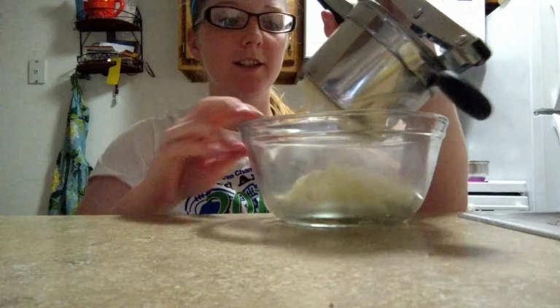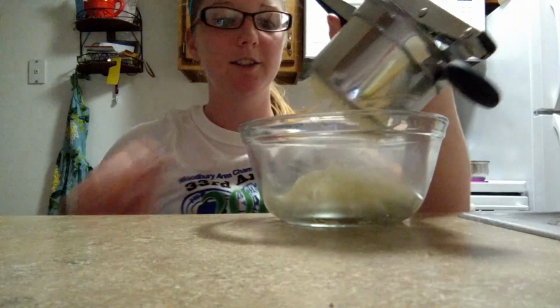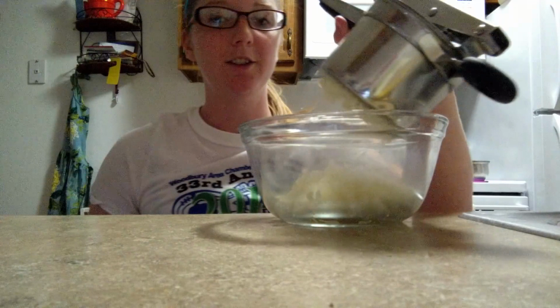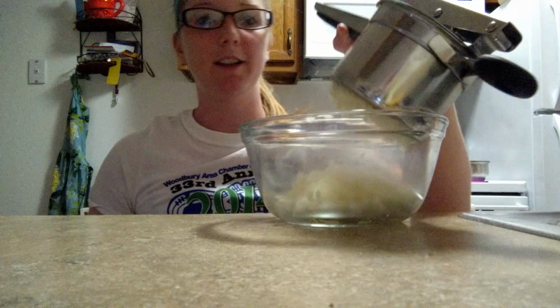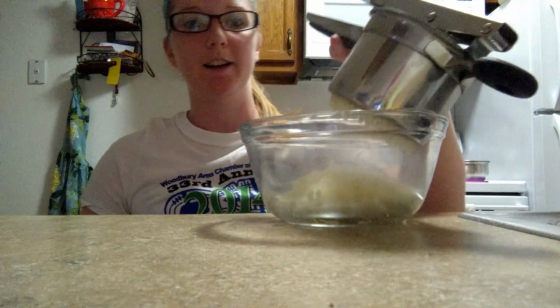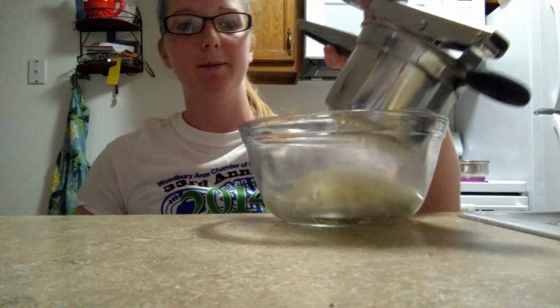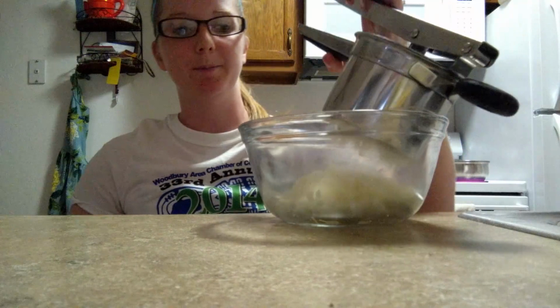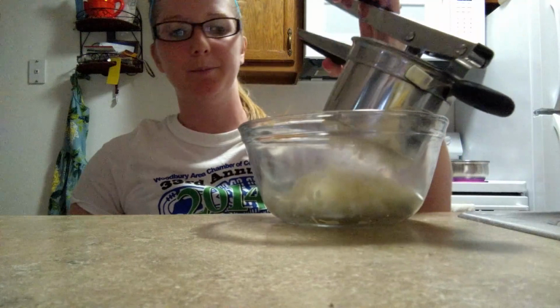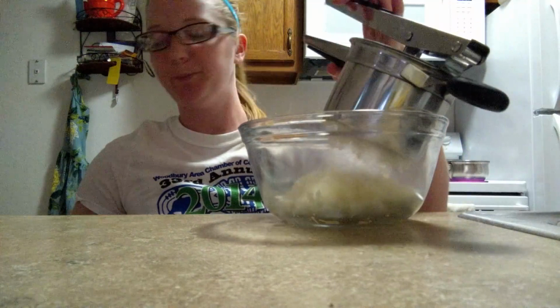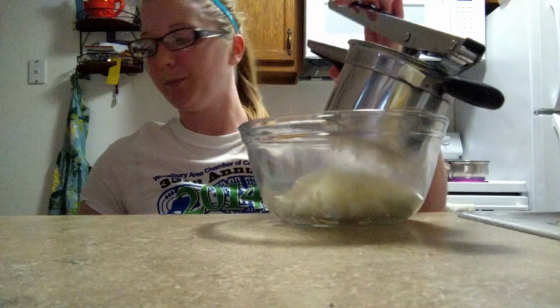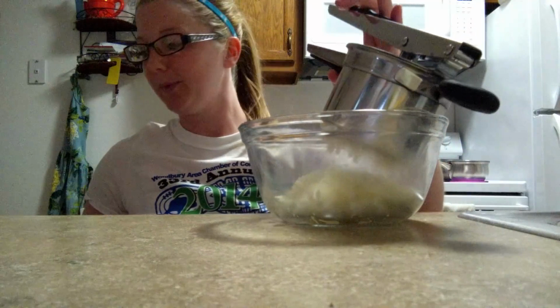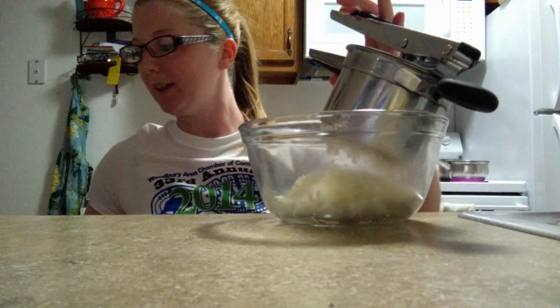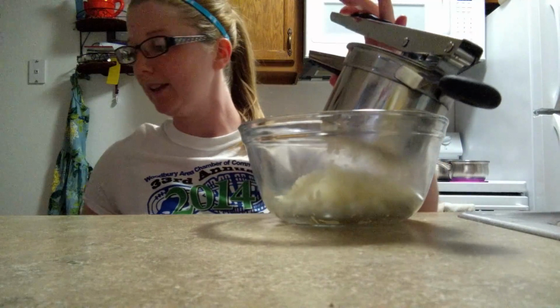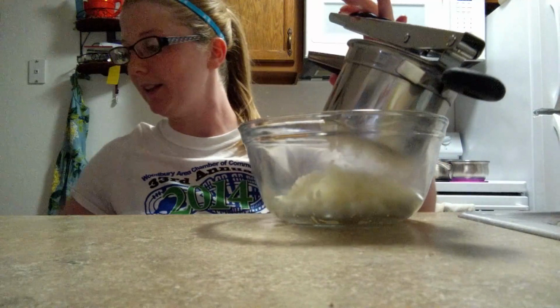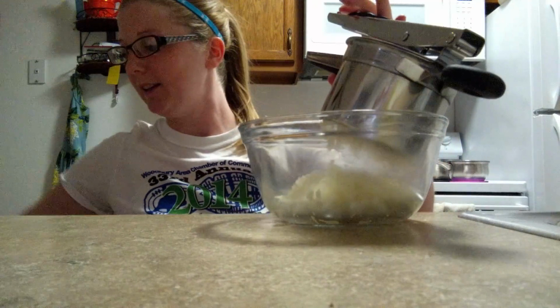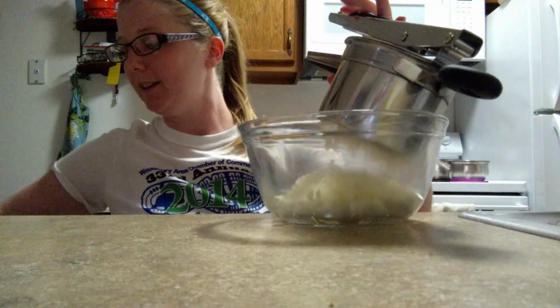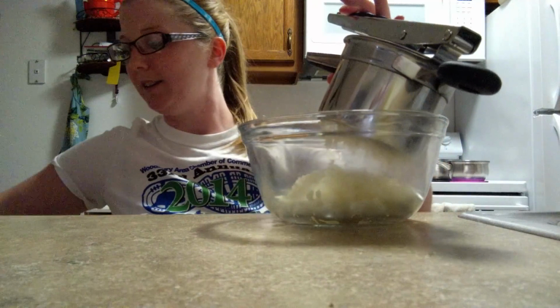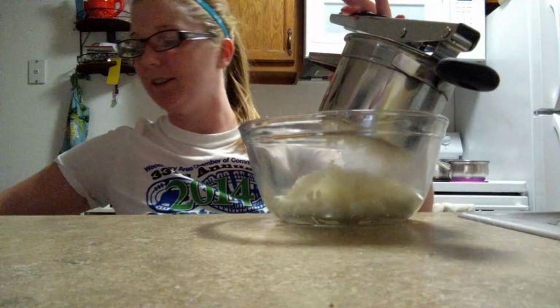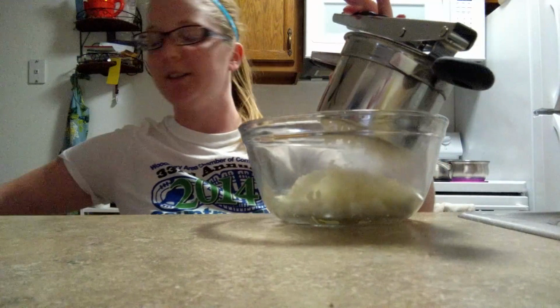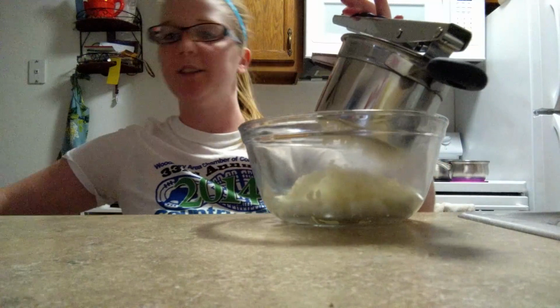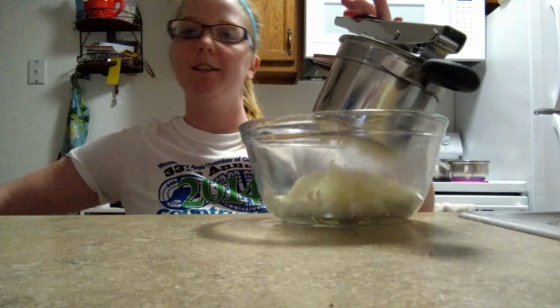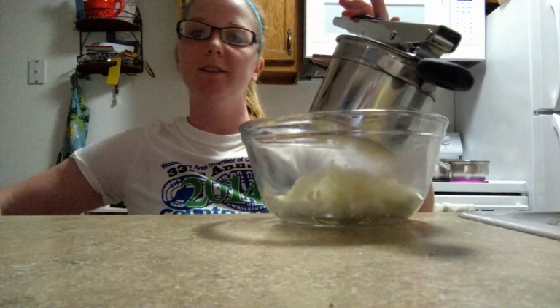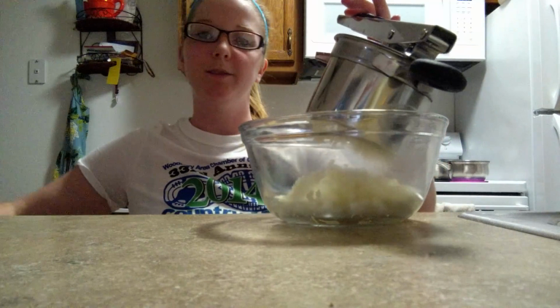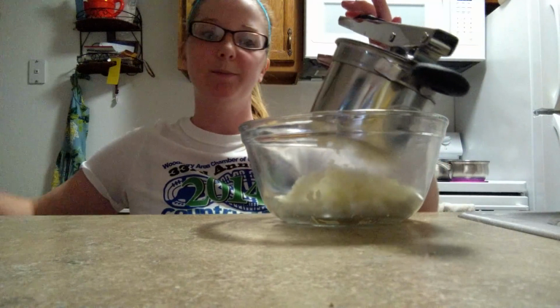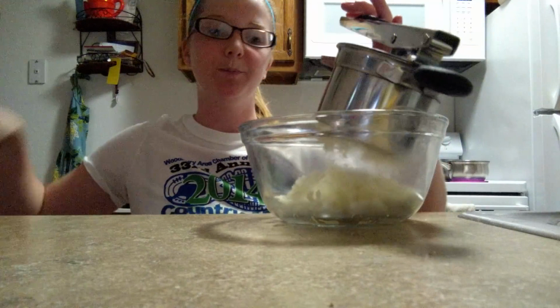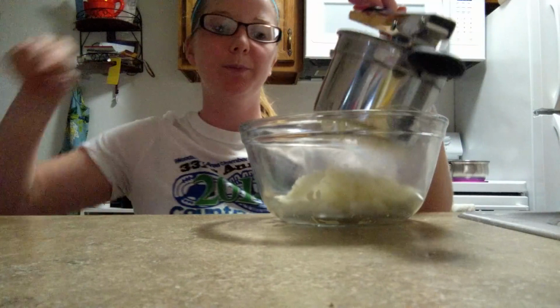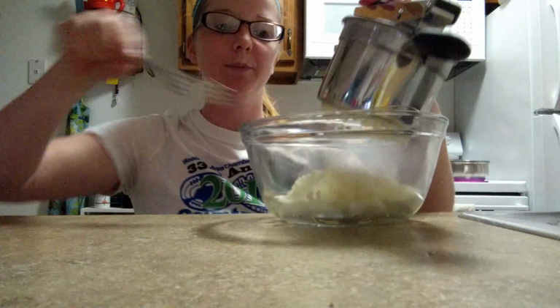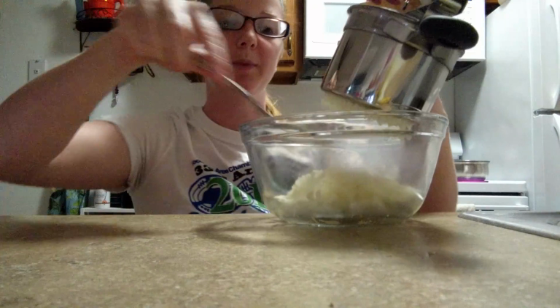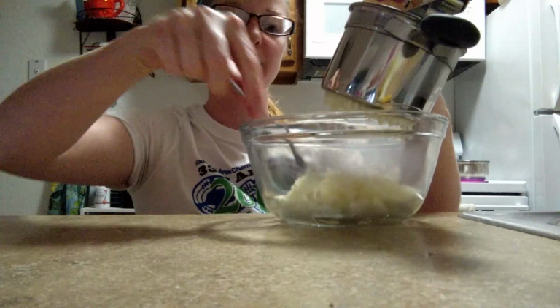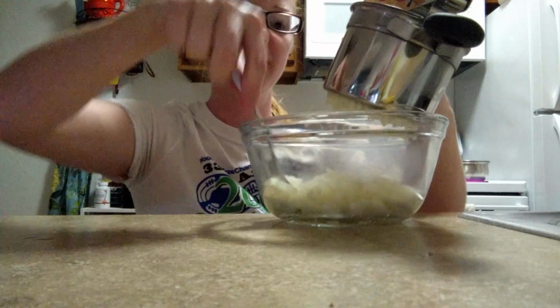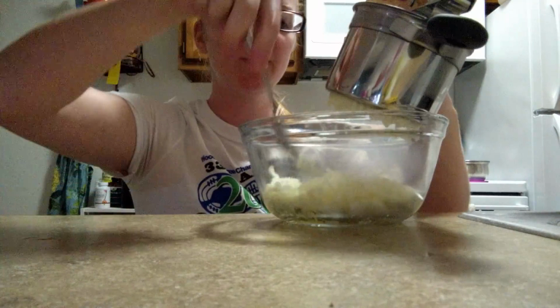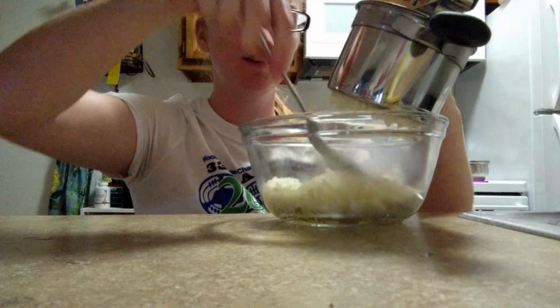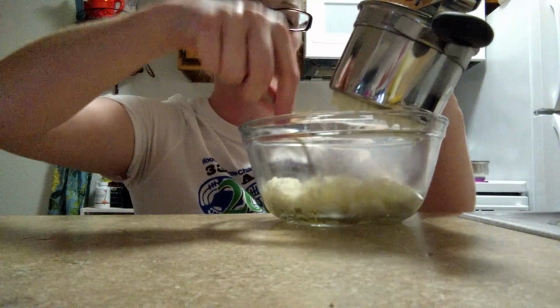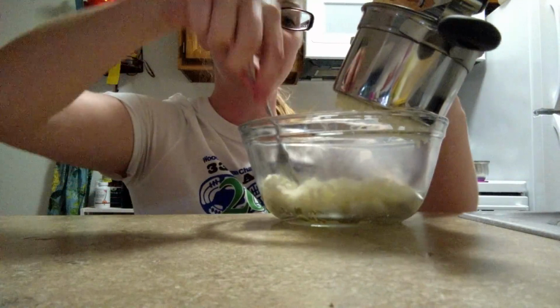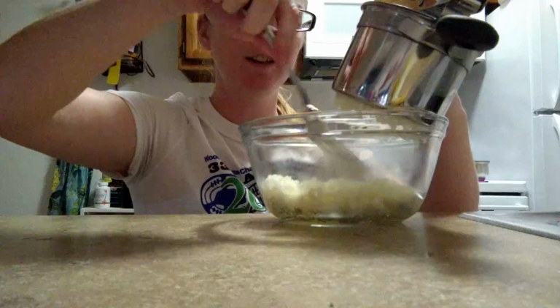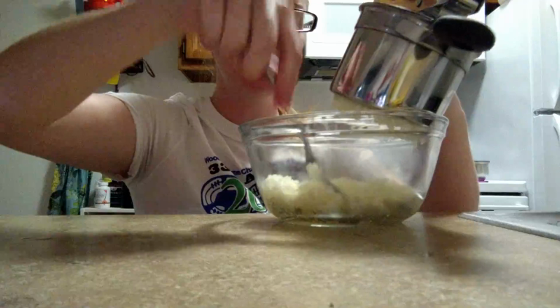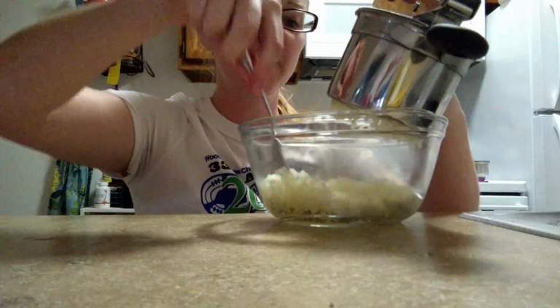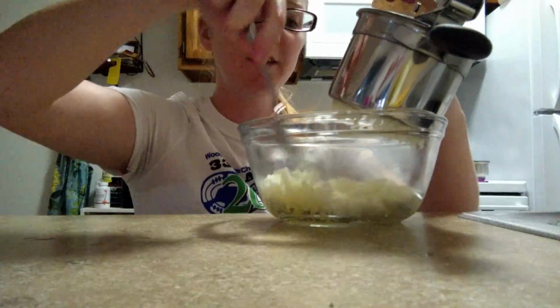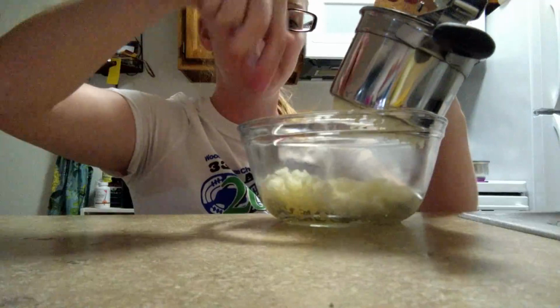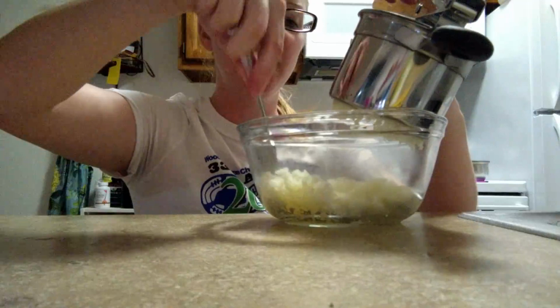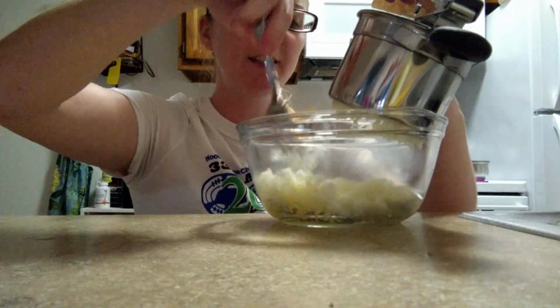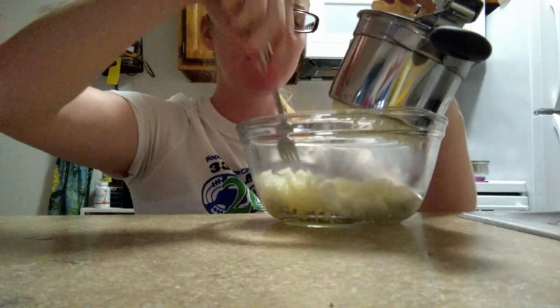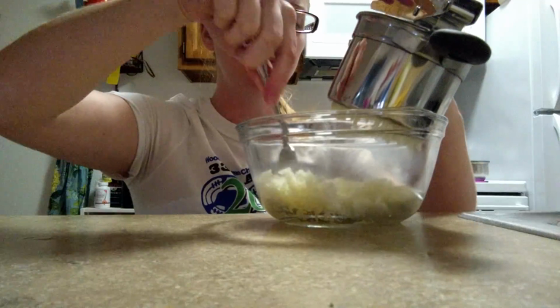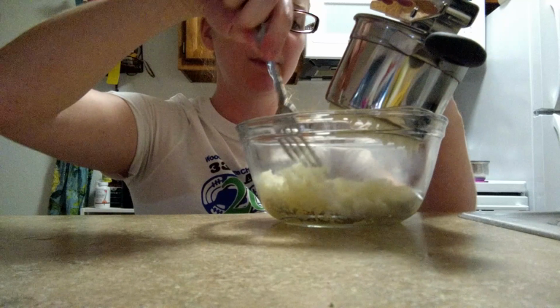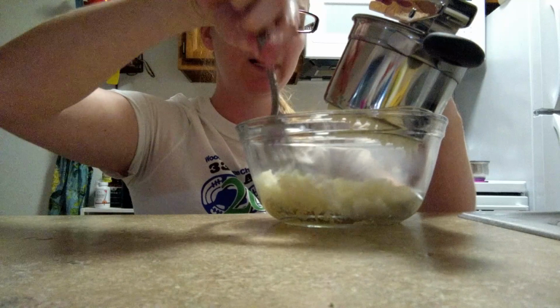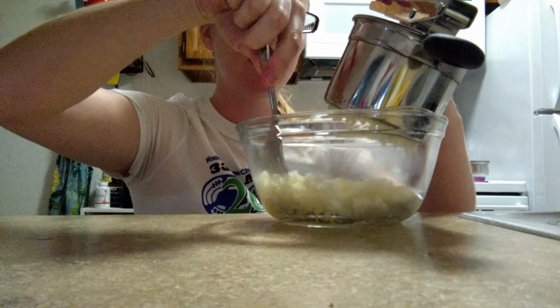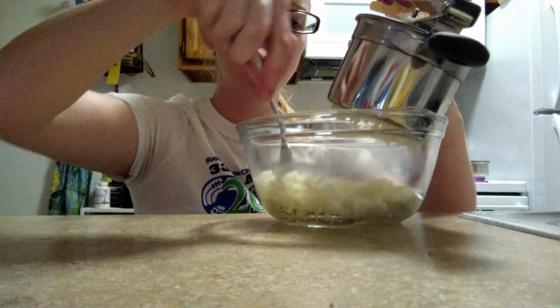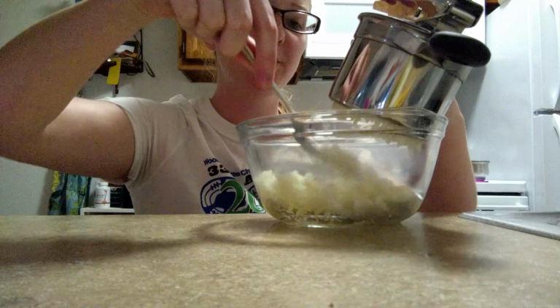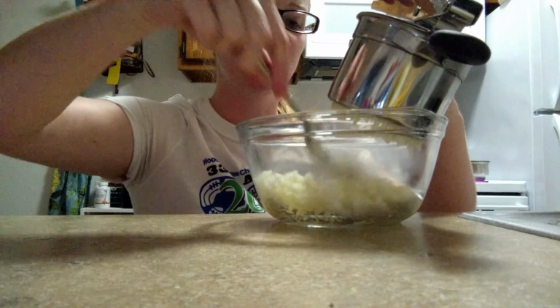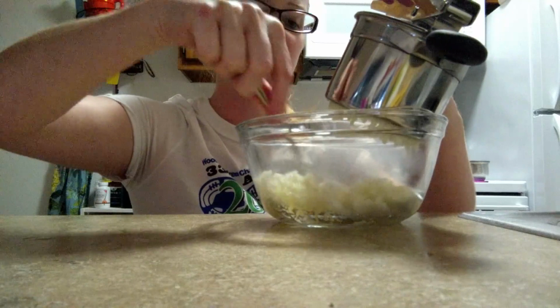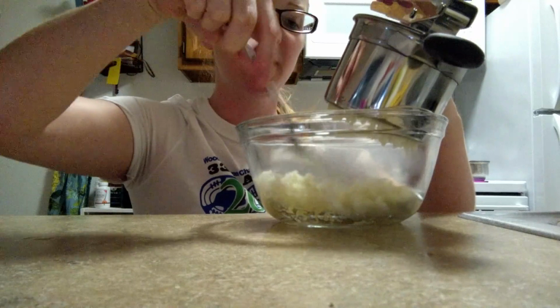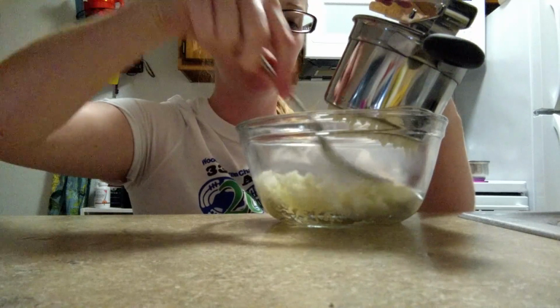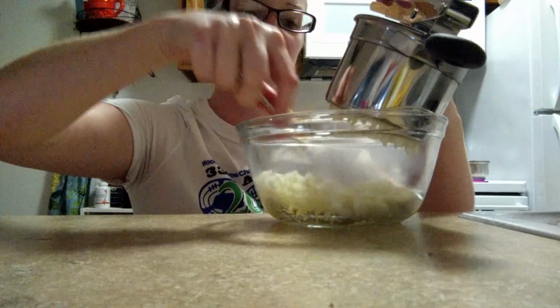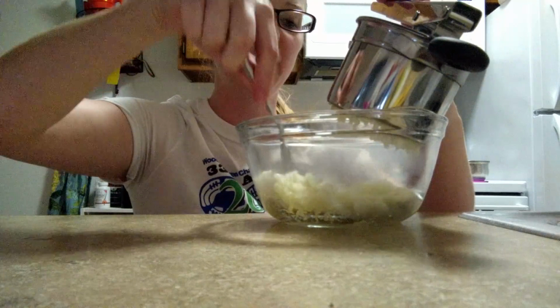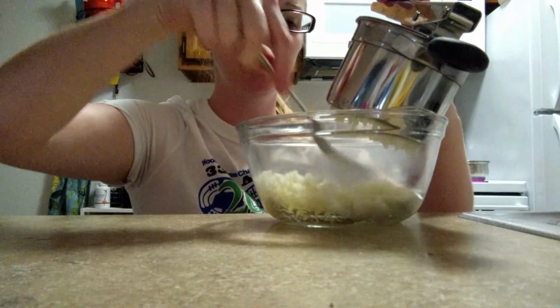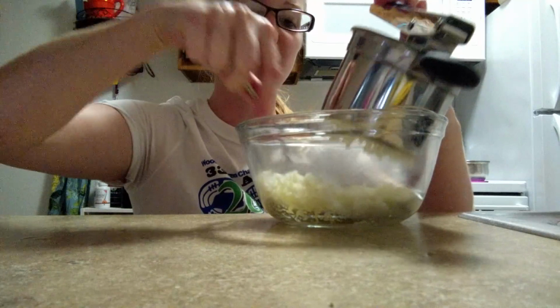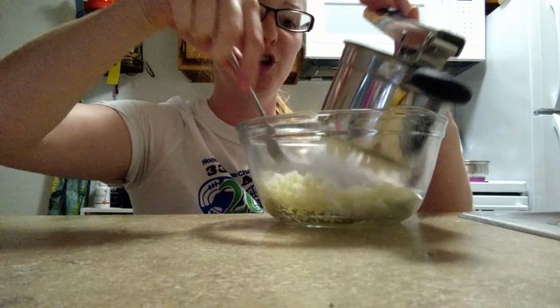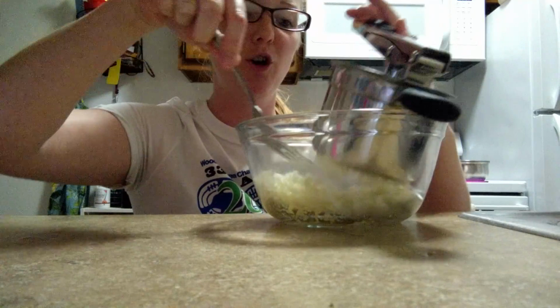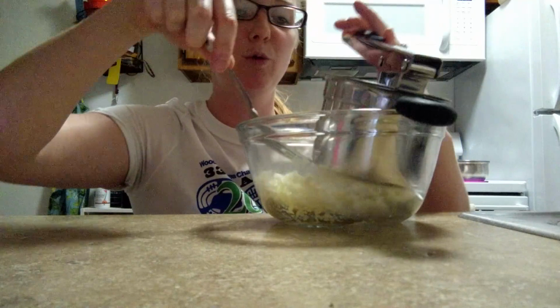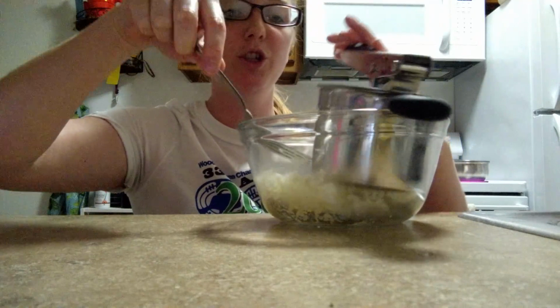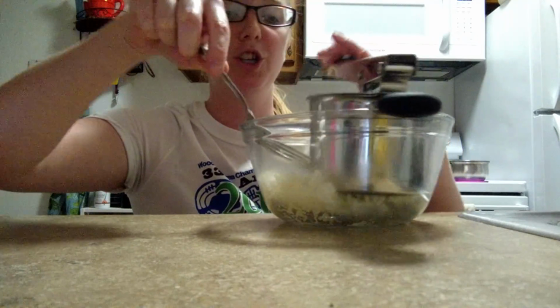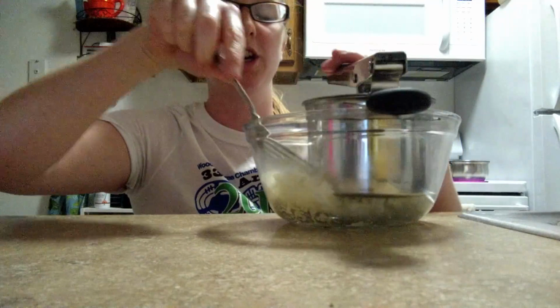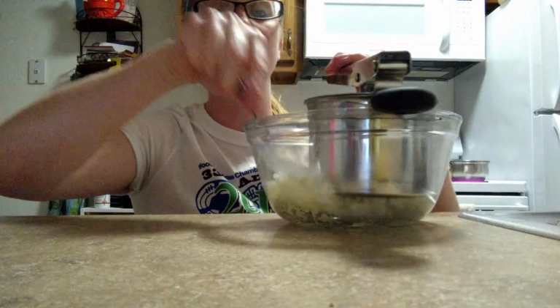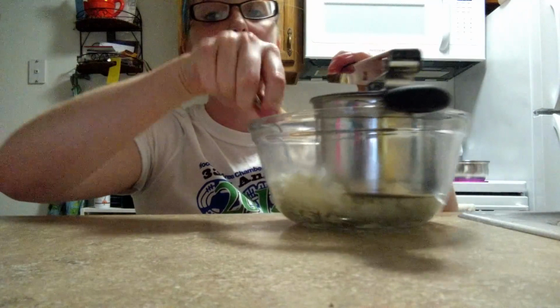Look at that — nice and mashed. Just add butter. No chunks.